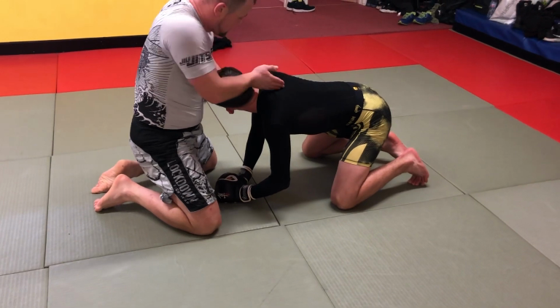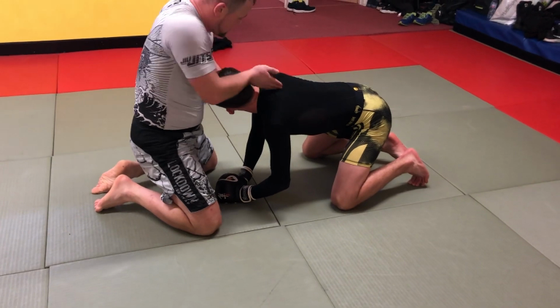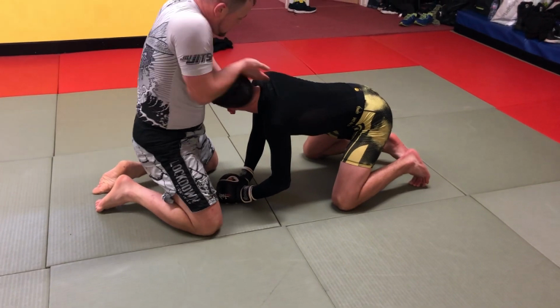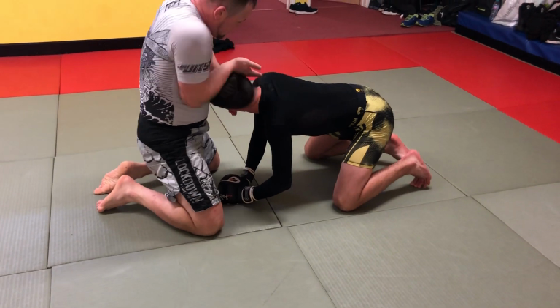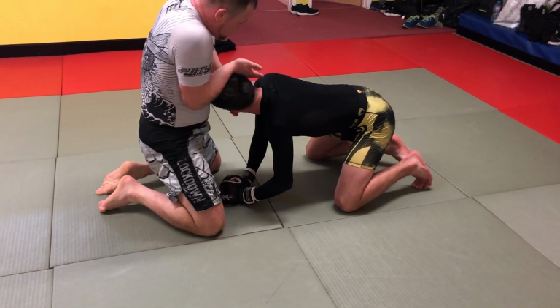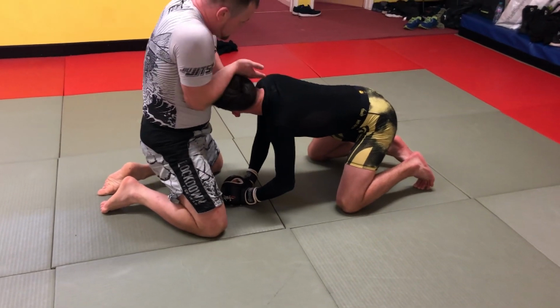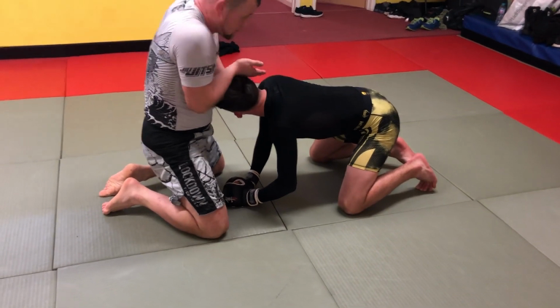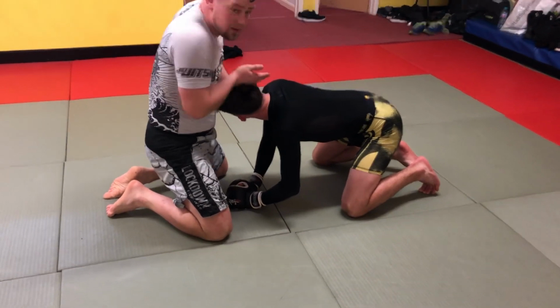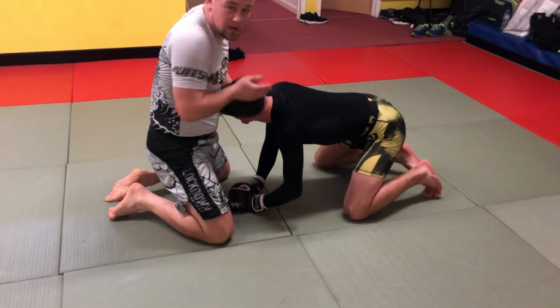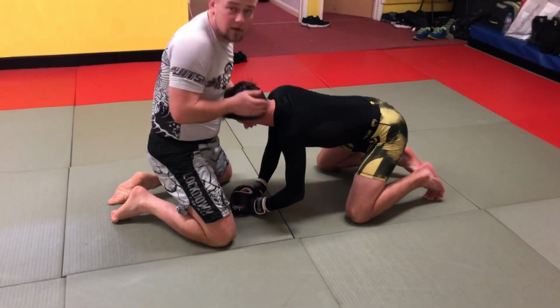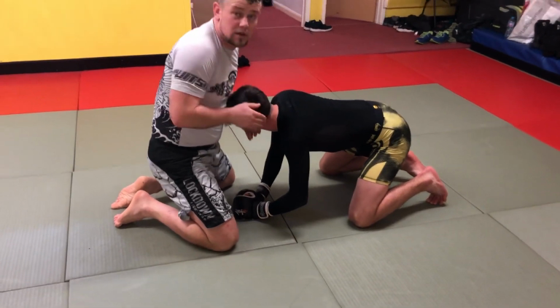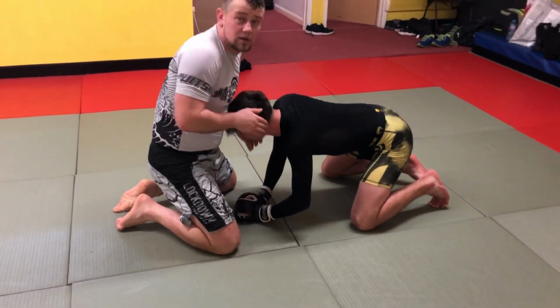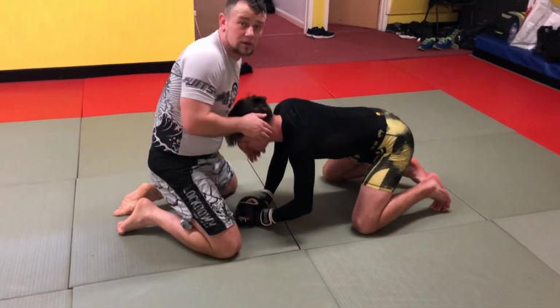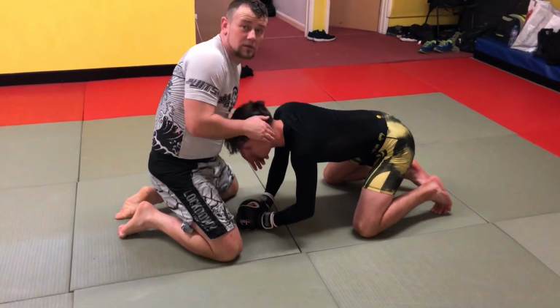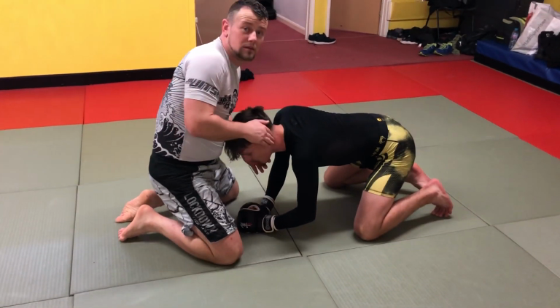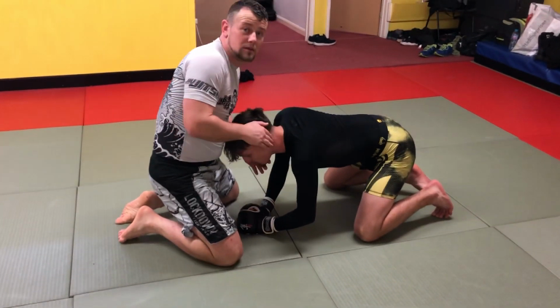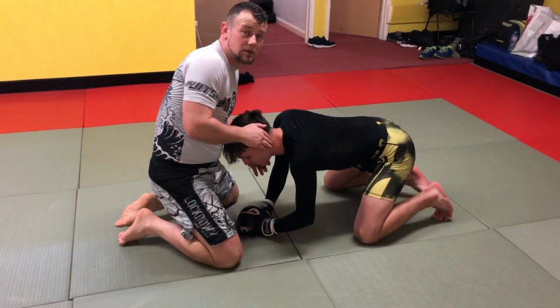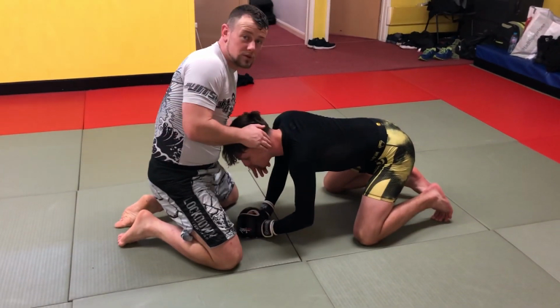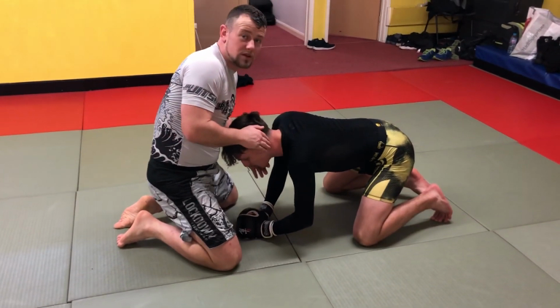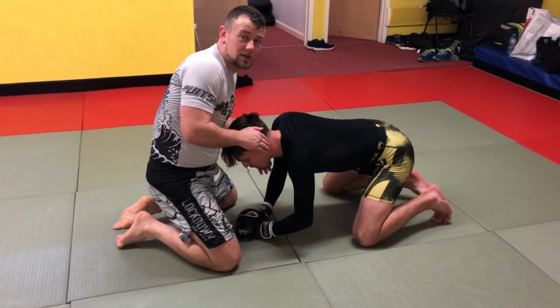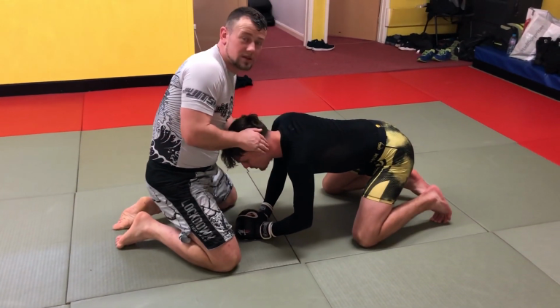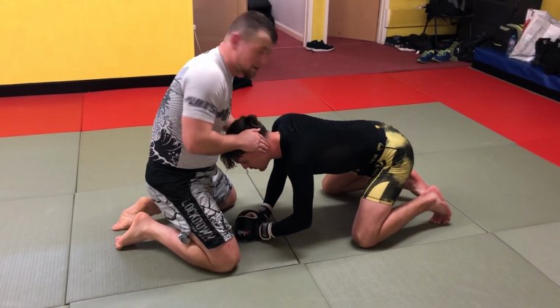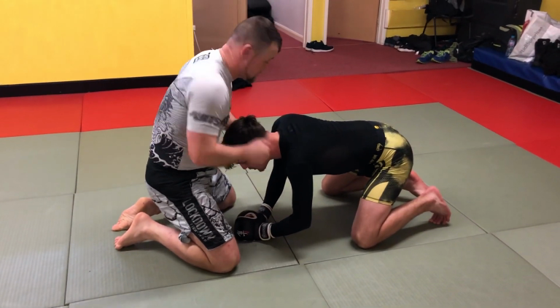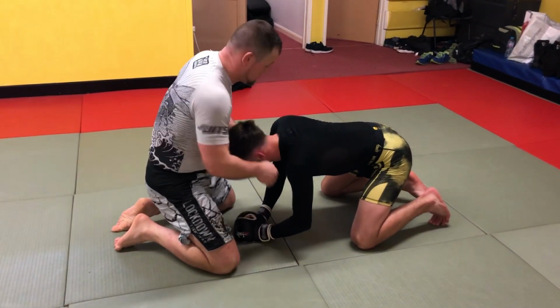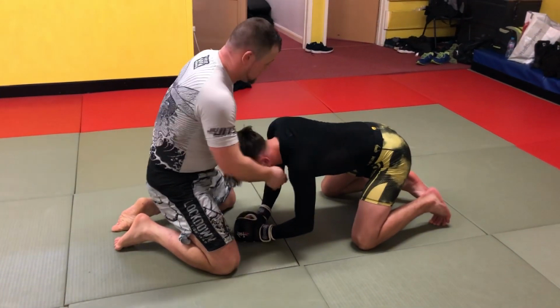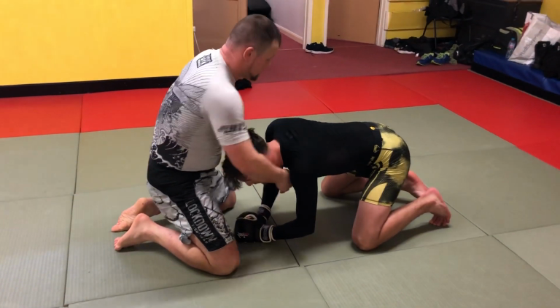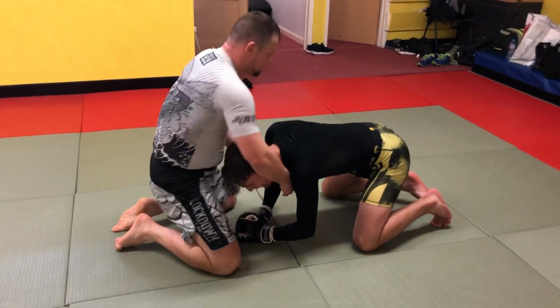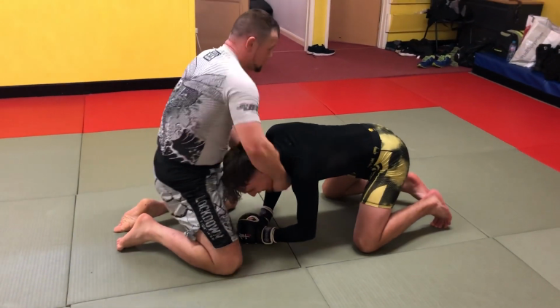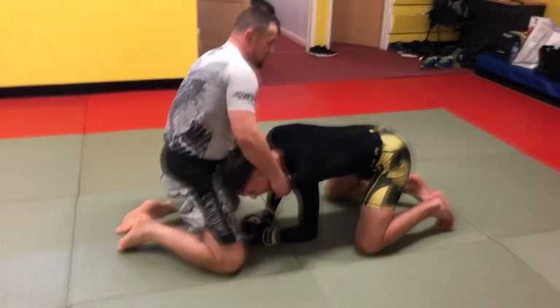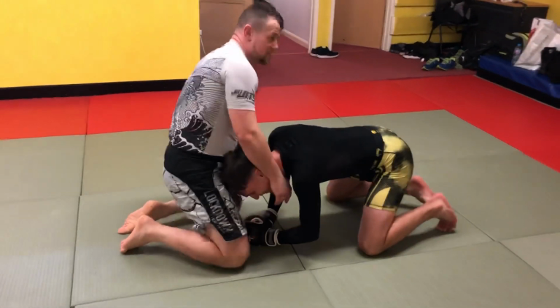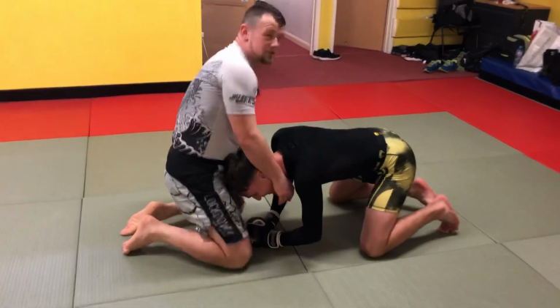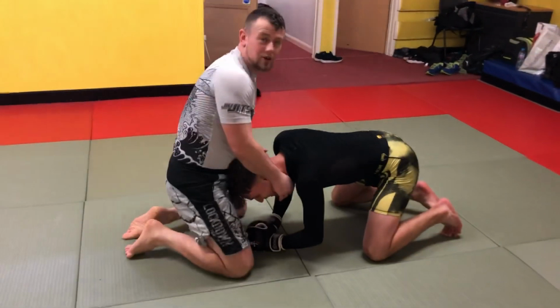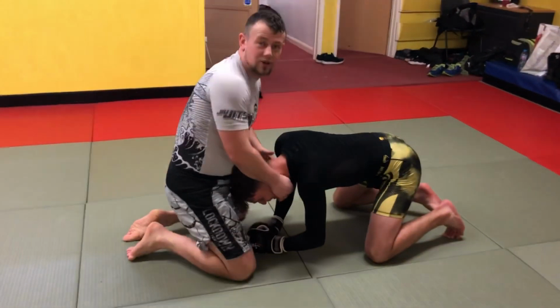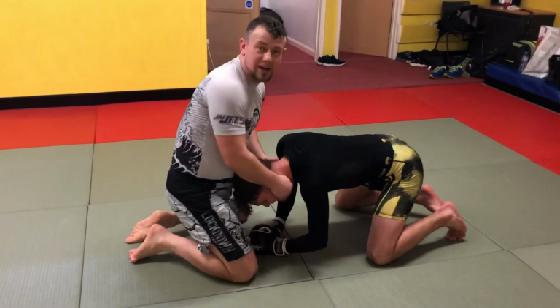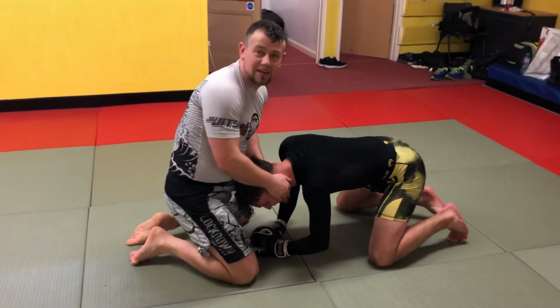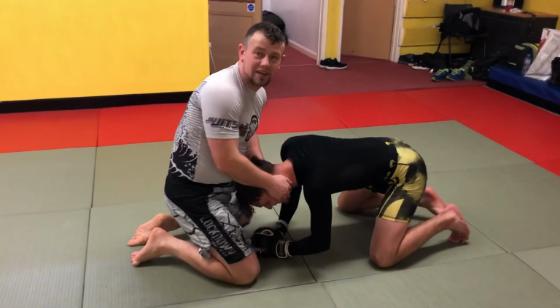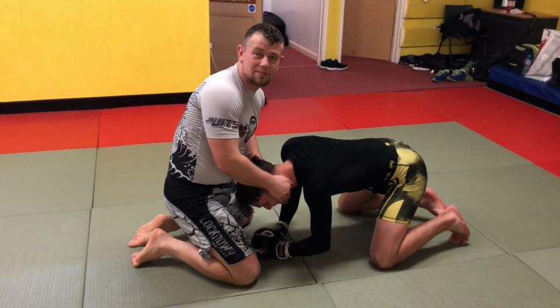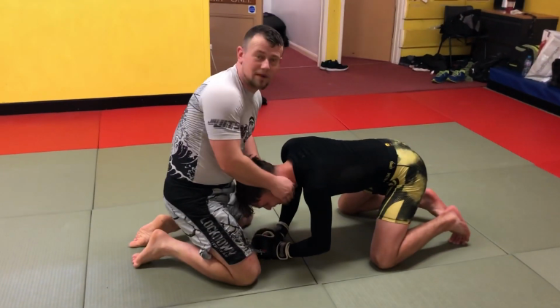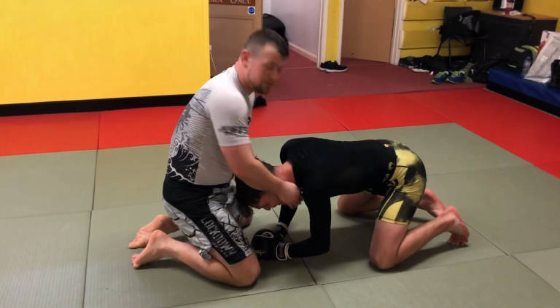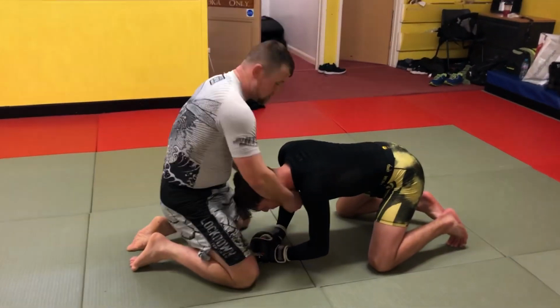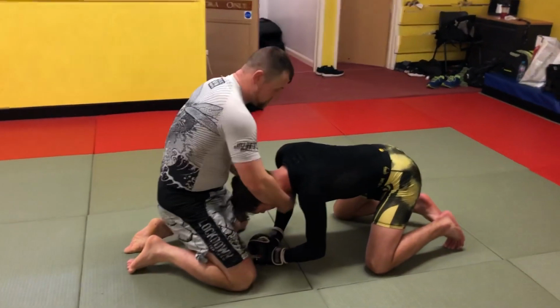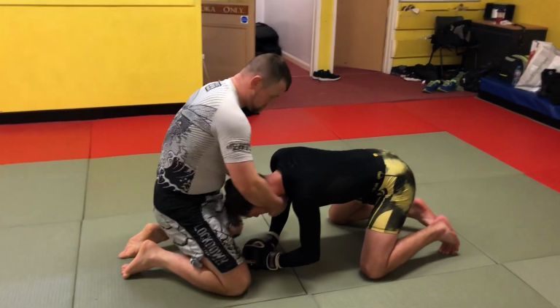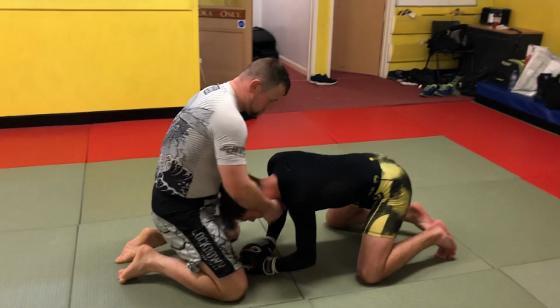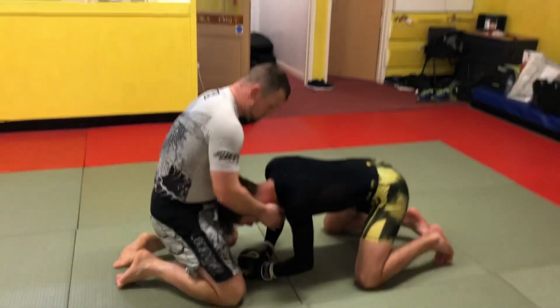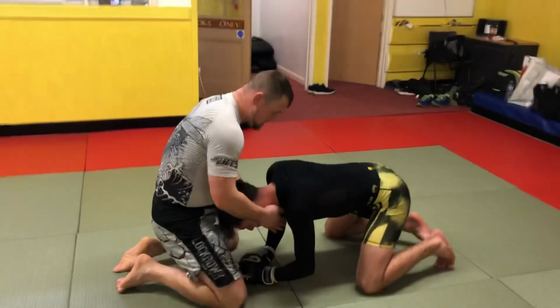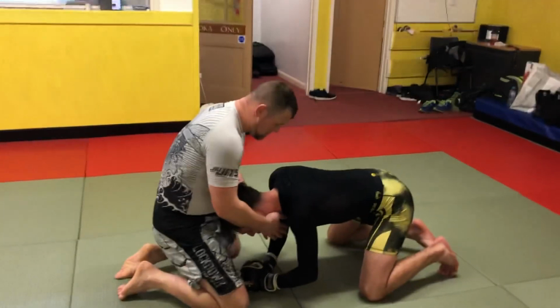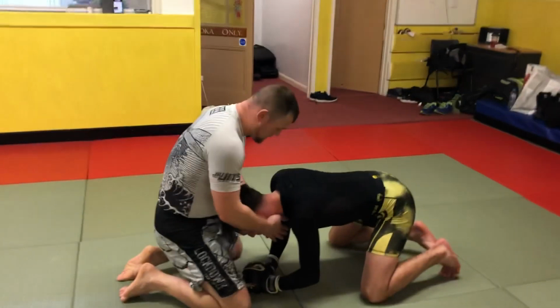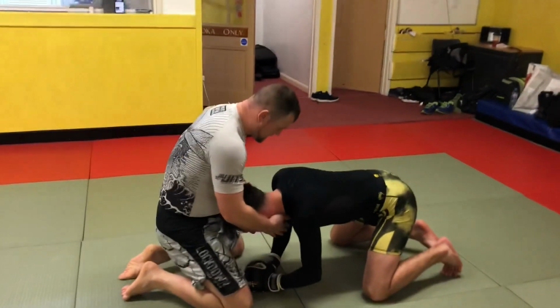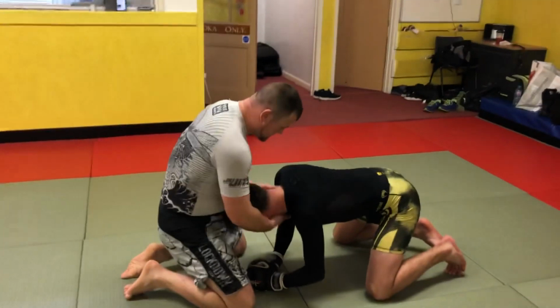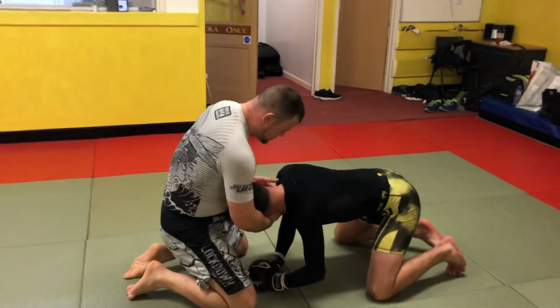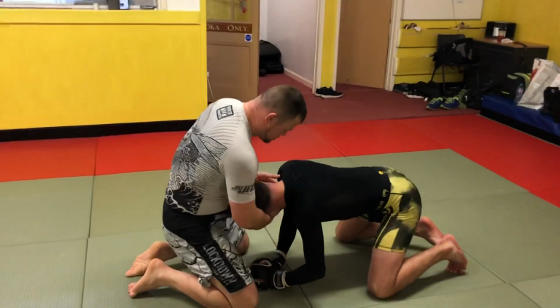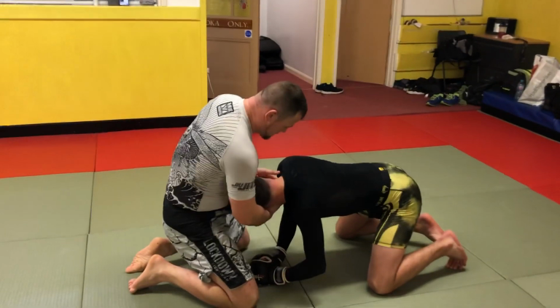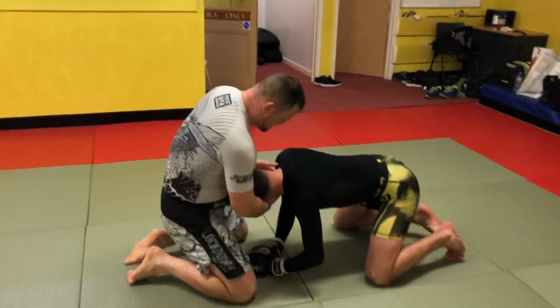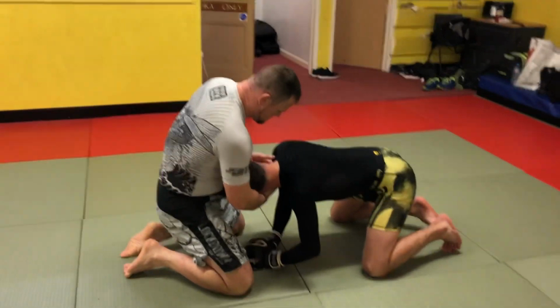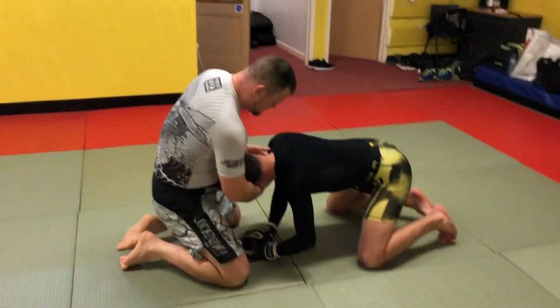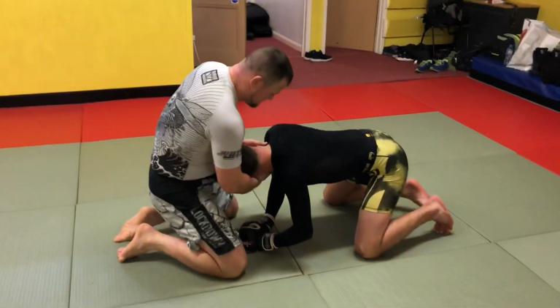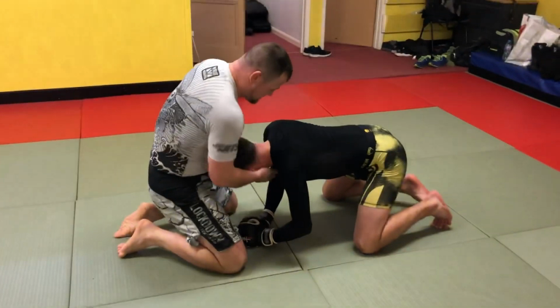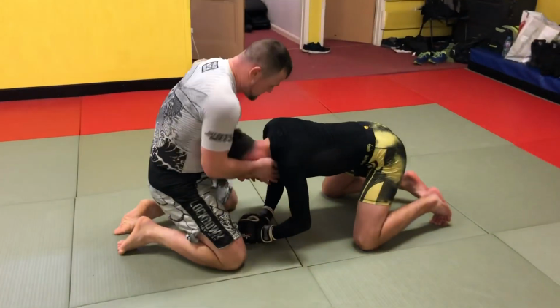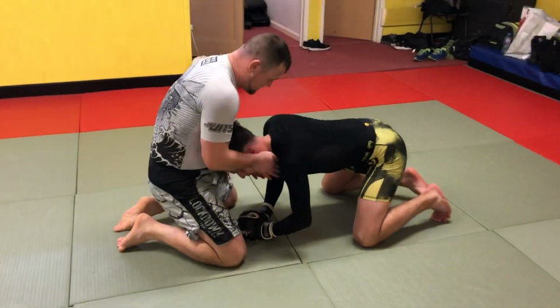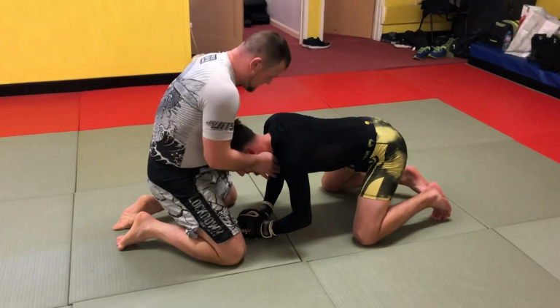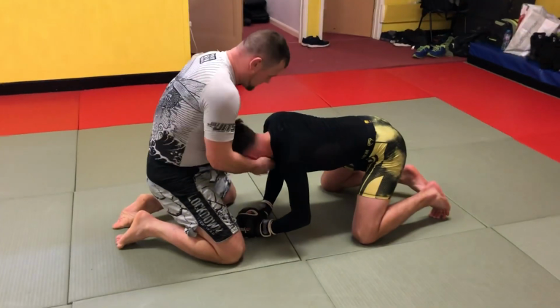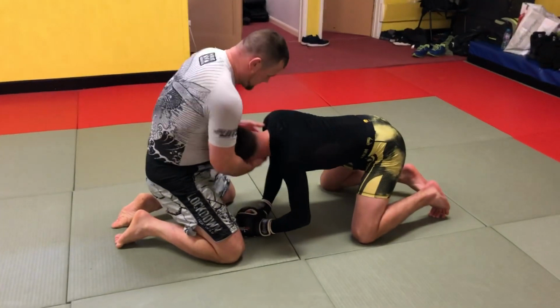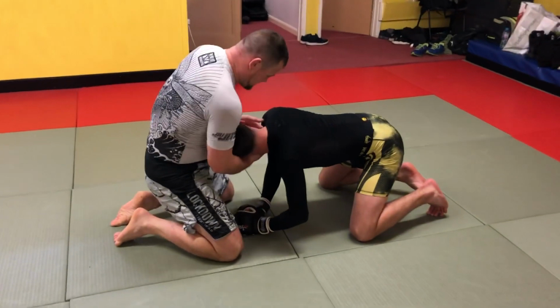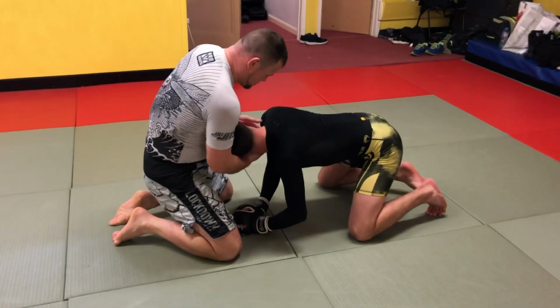Are you sure that's legal? I'm cranking him, I'm manipulating his chin. Just a snap, isn't it?